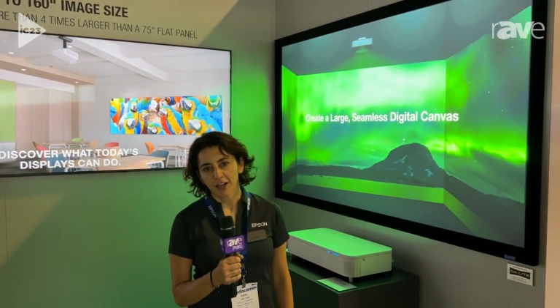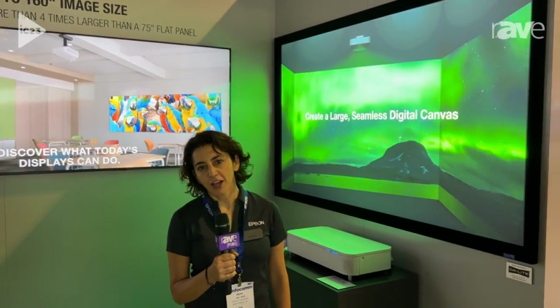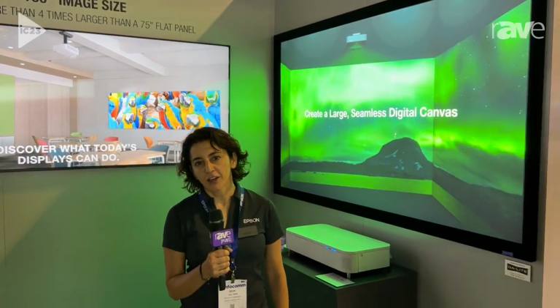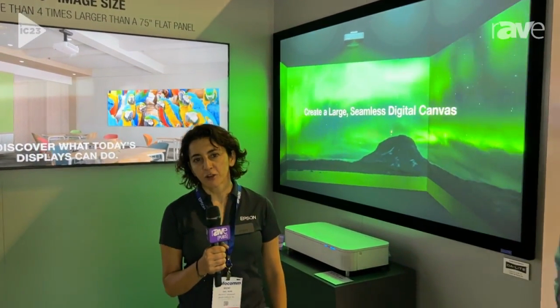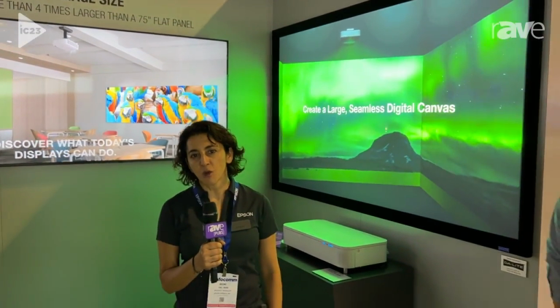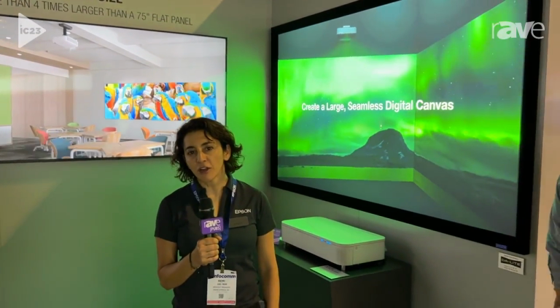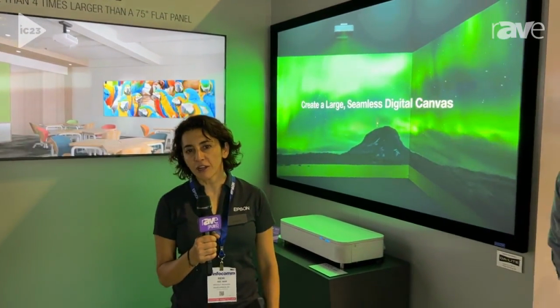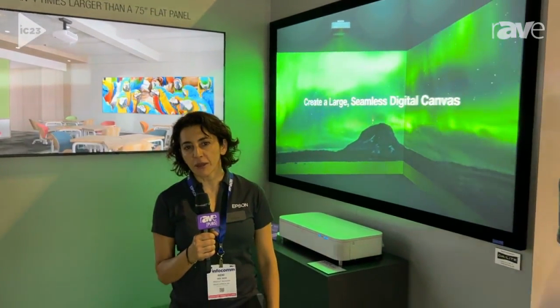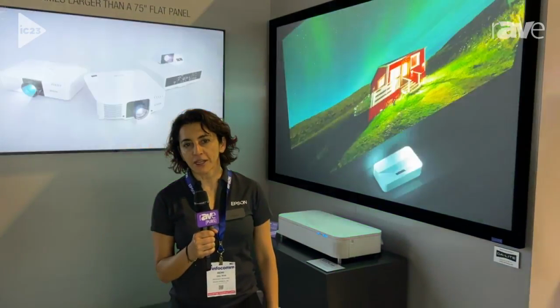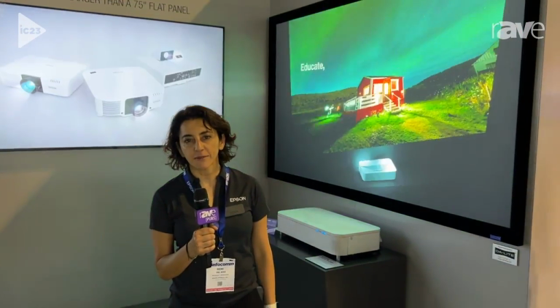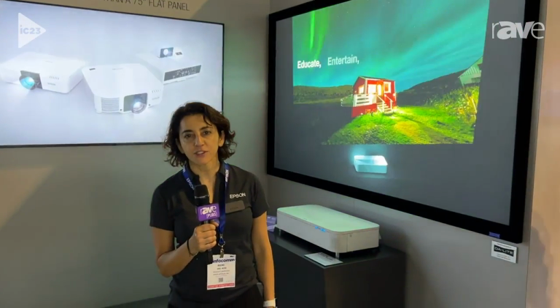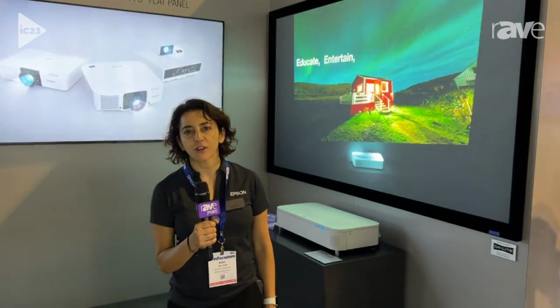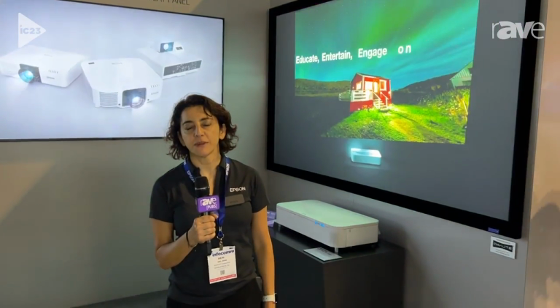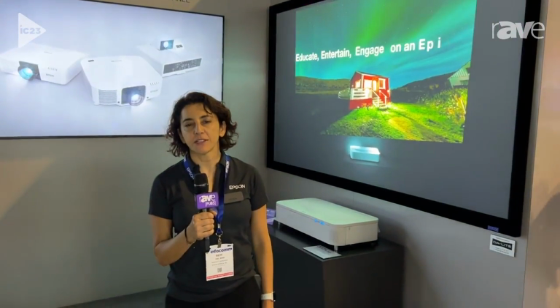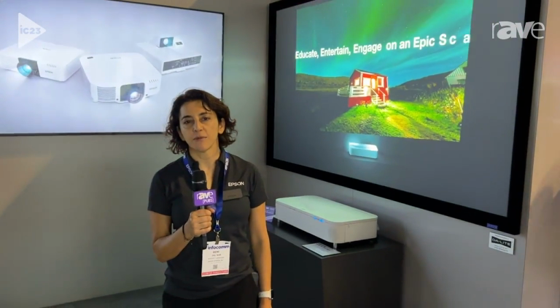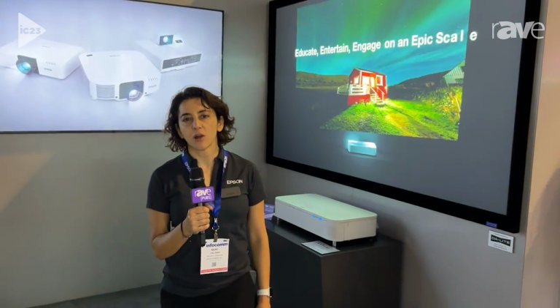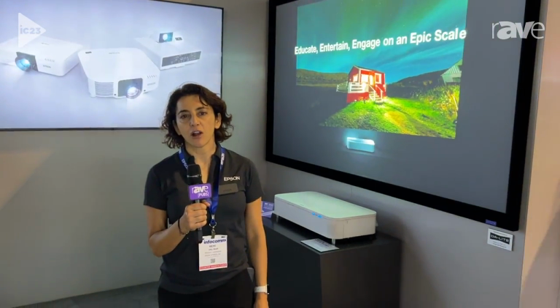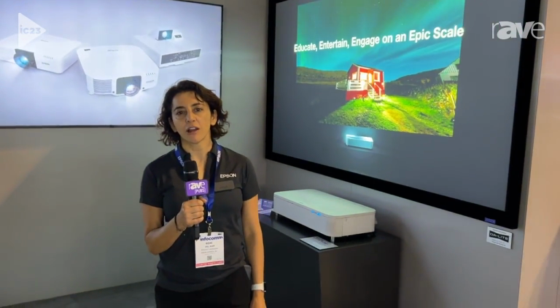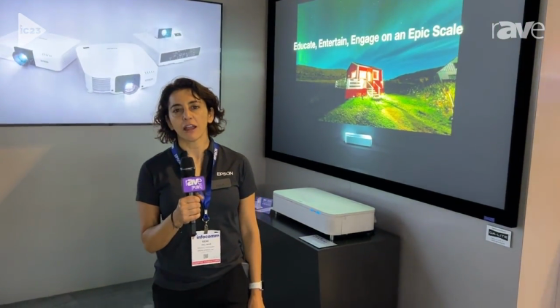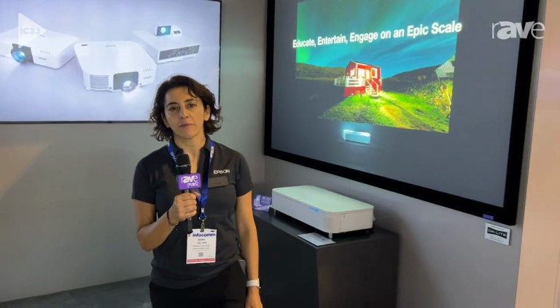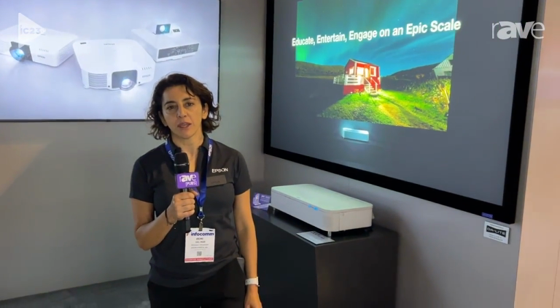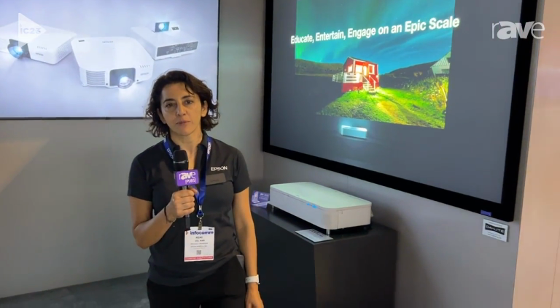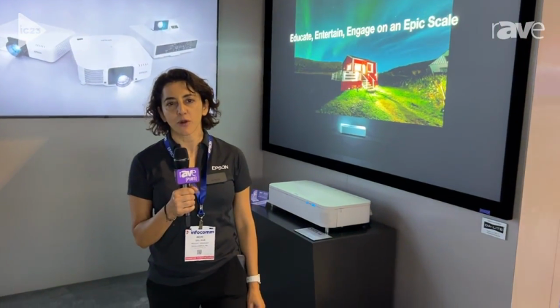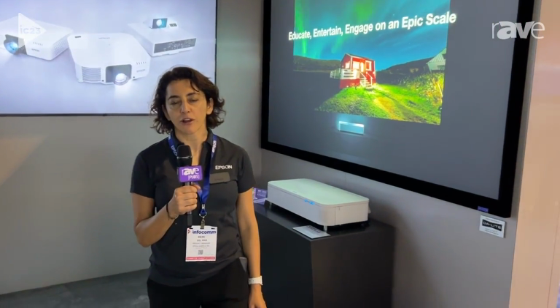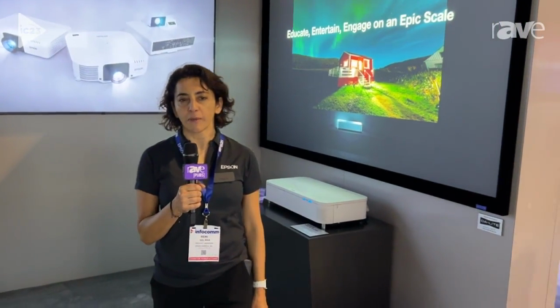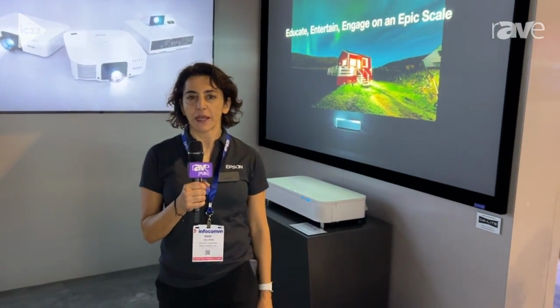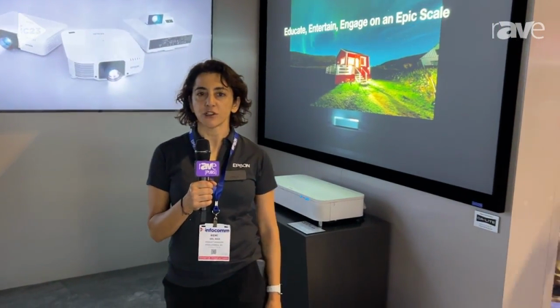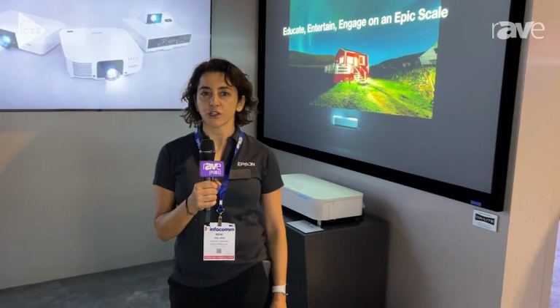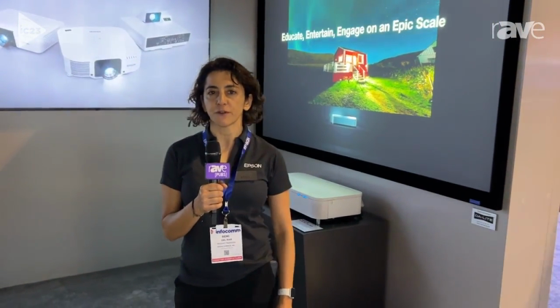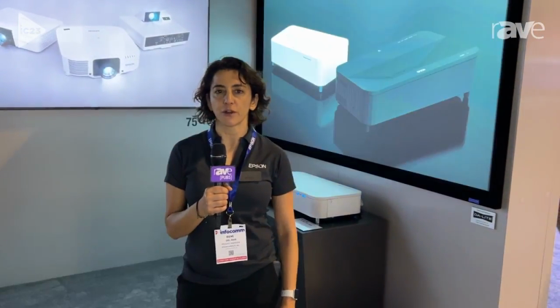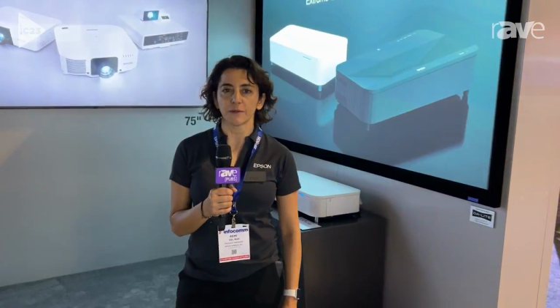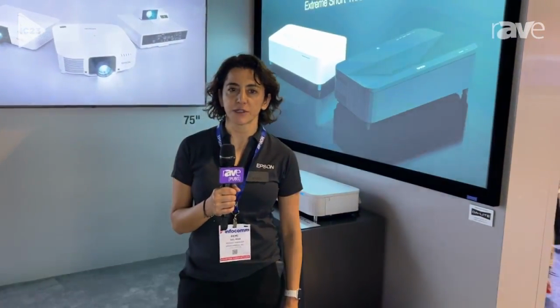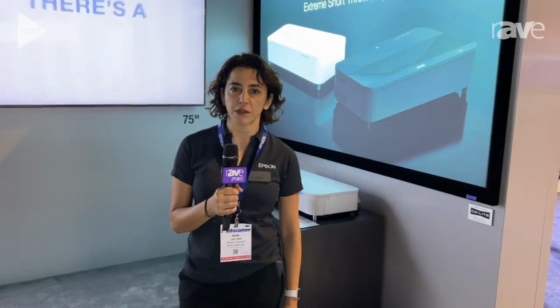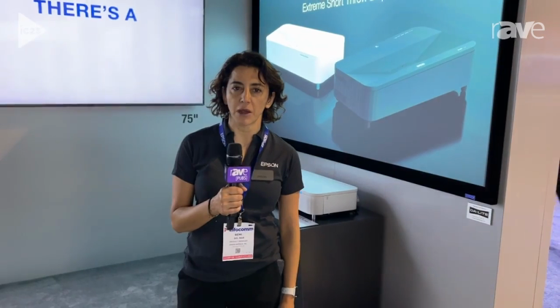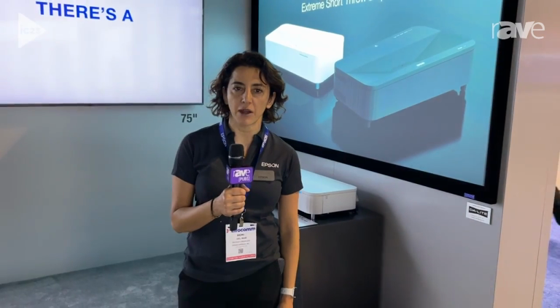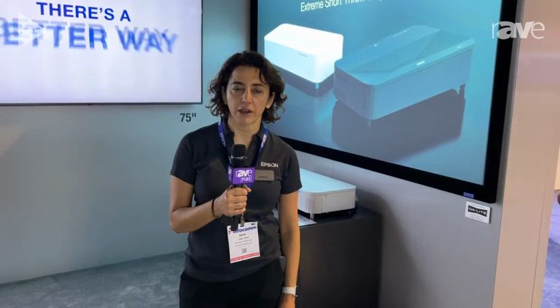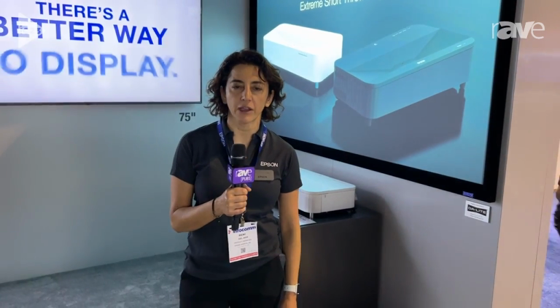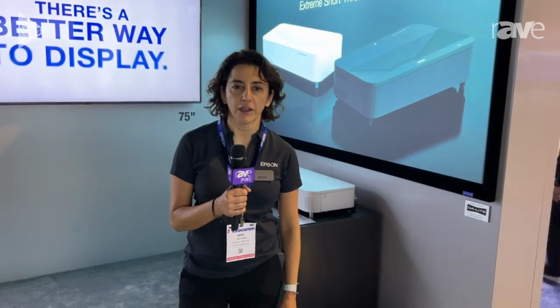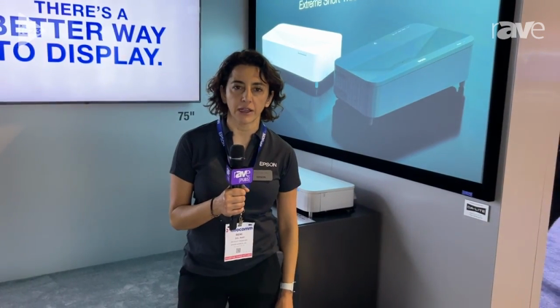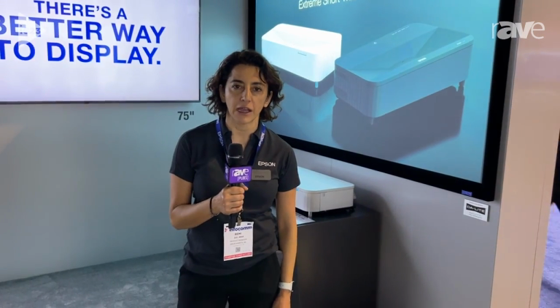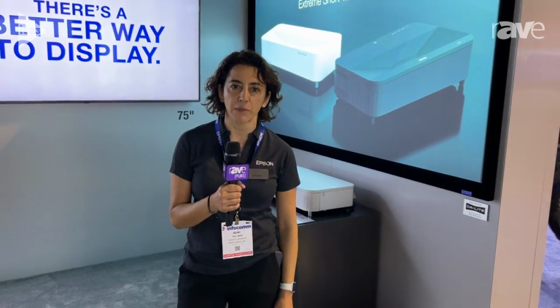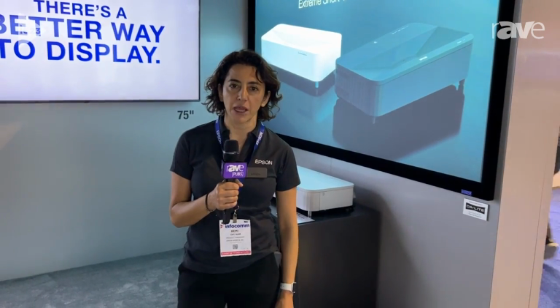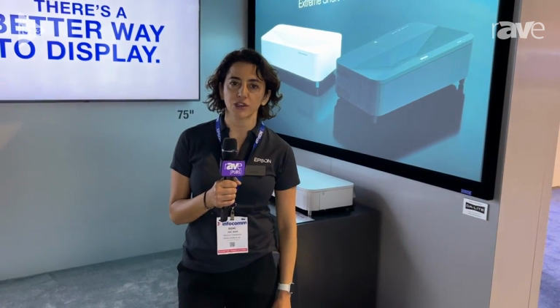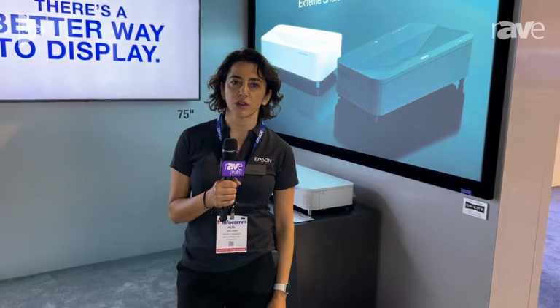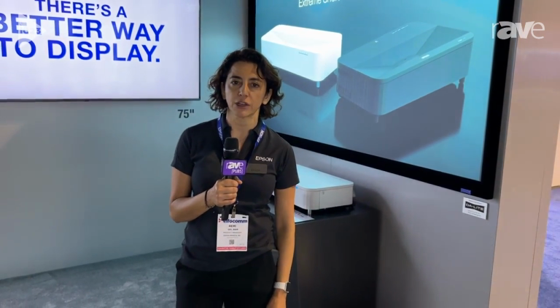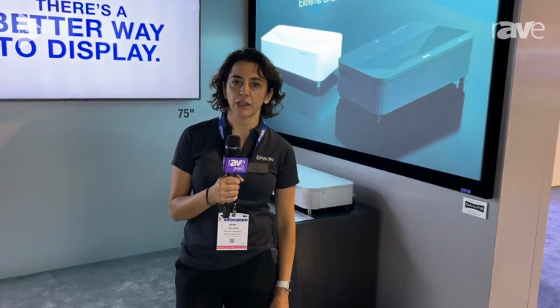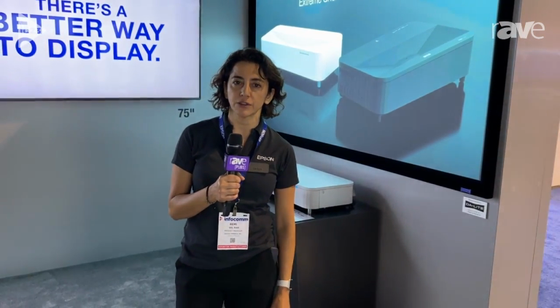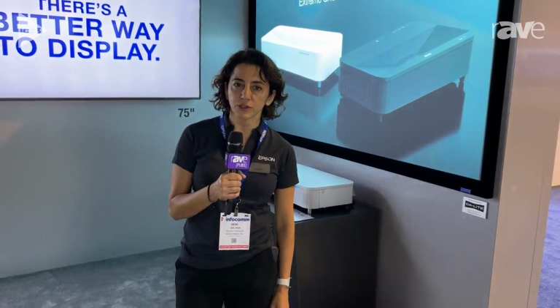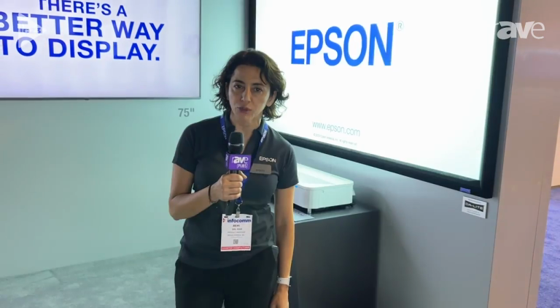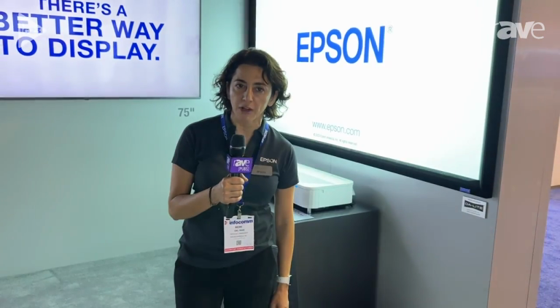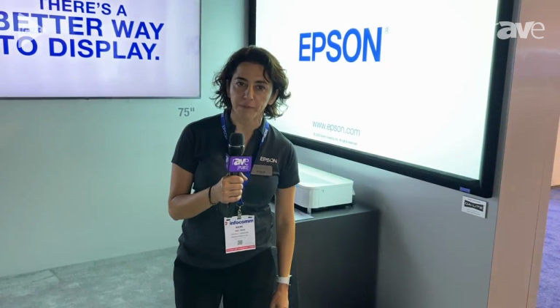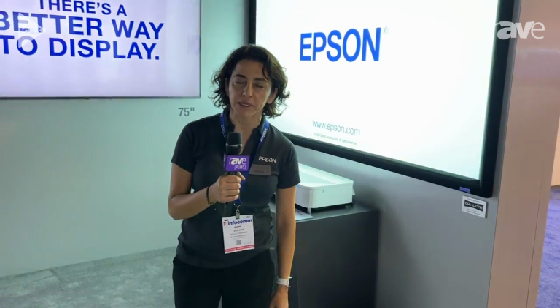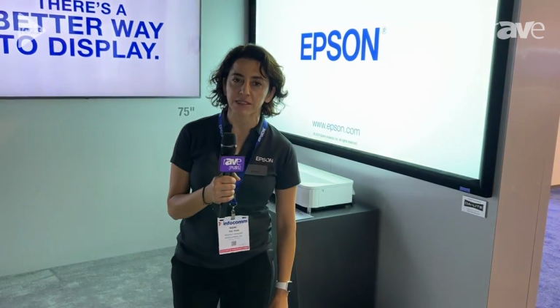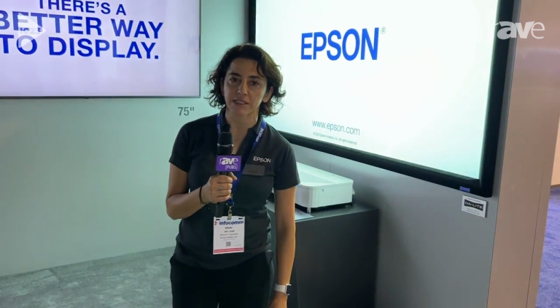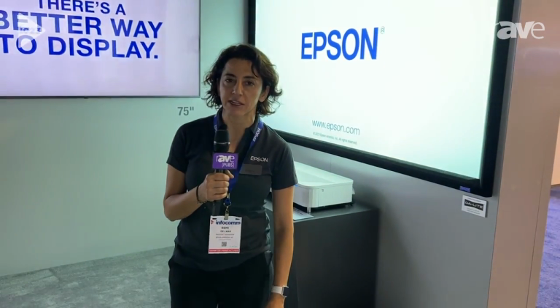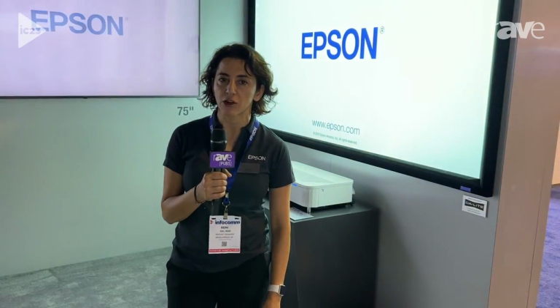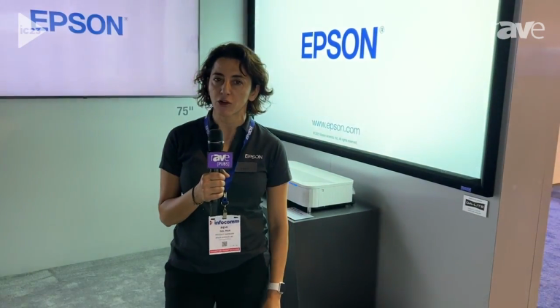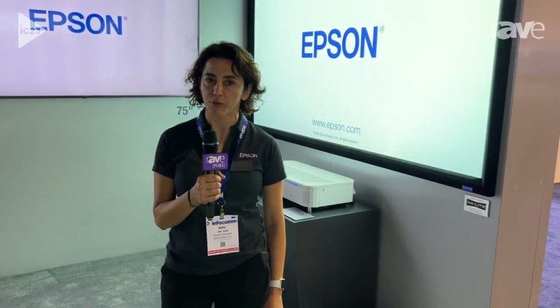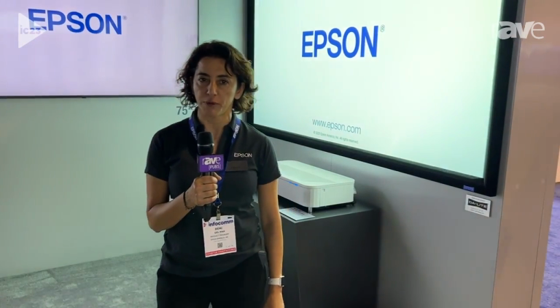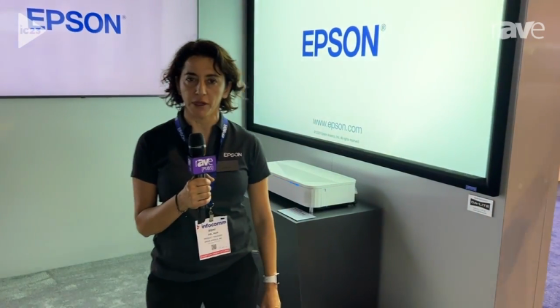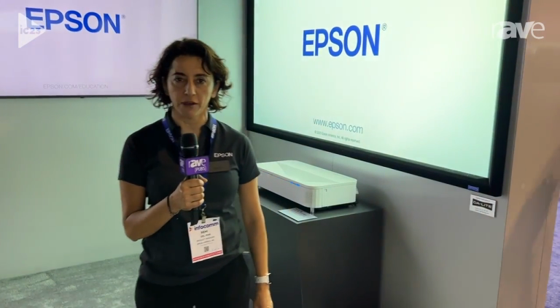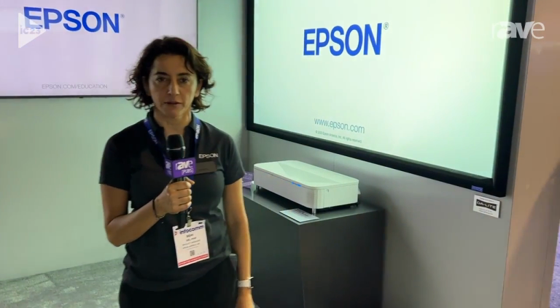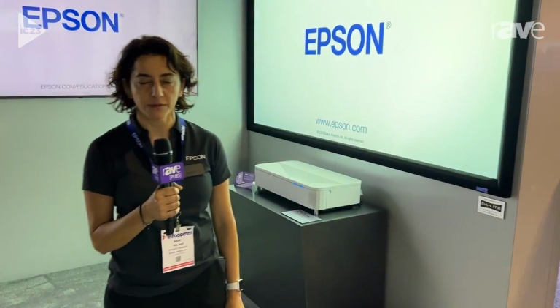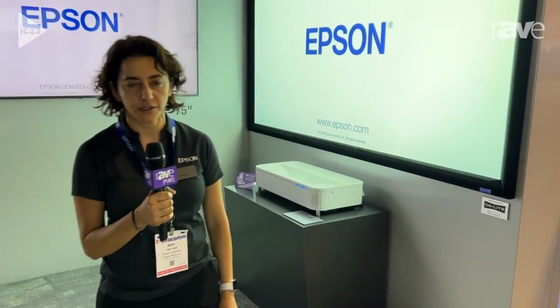Good morning, my name is Remy Del Mar. I'm a product manager for Epson America and I manage our K-12 business and our corporate meeting rooms.